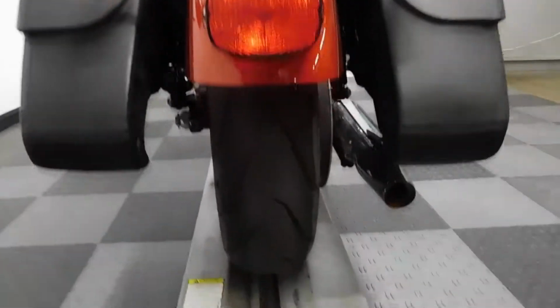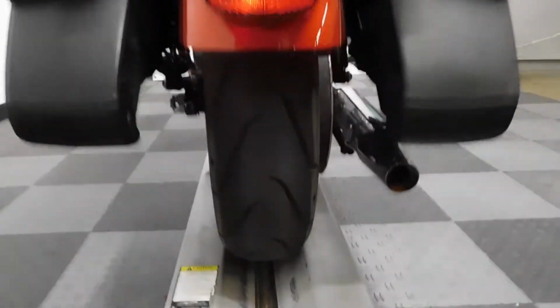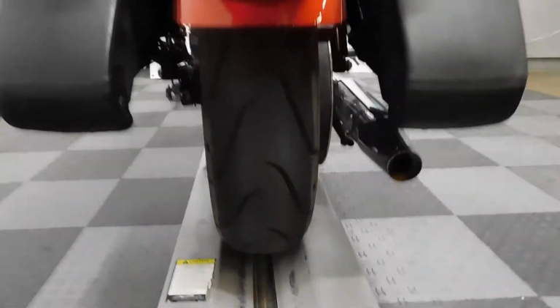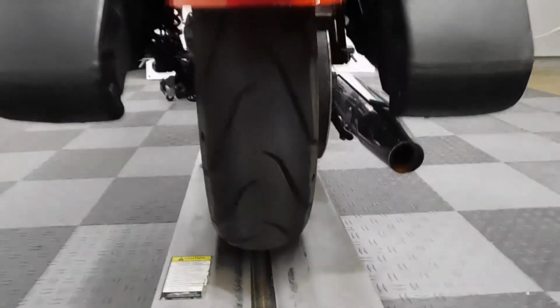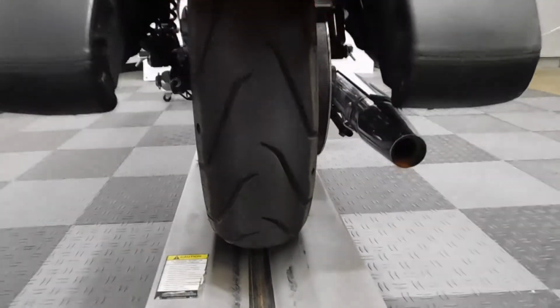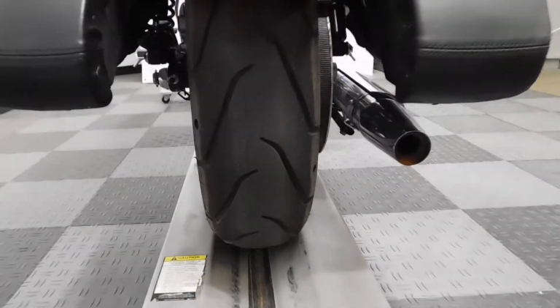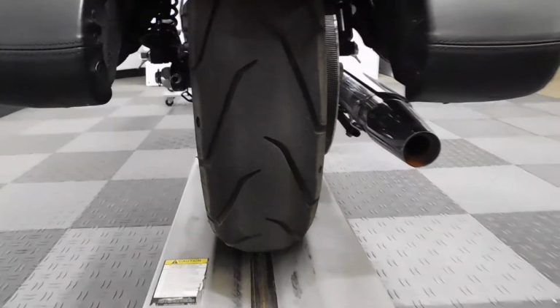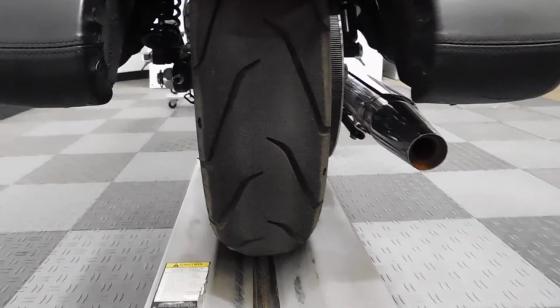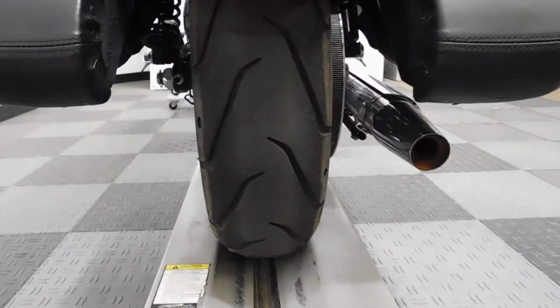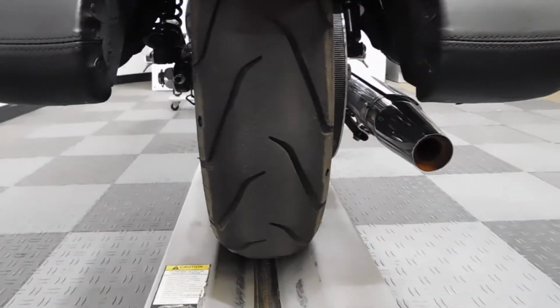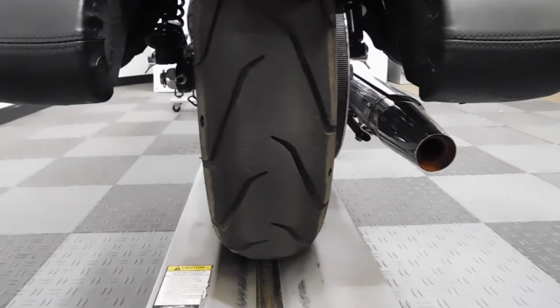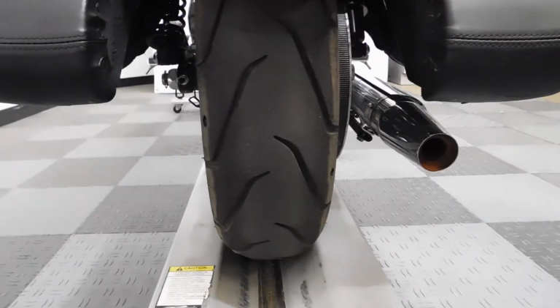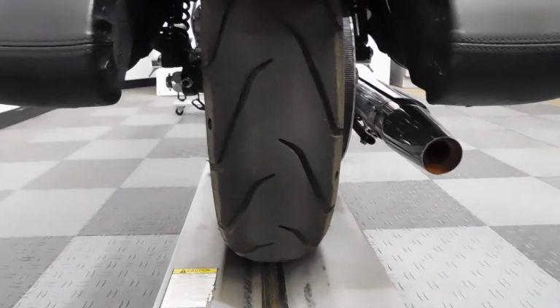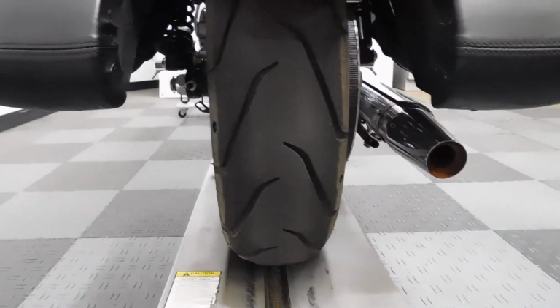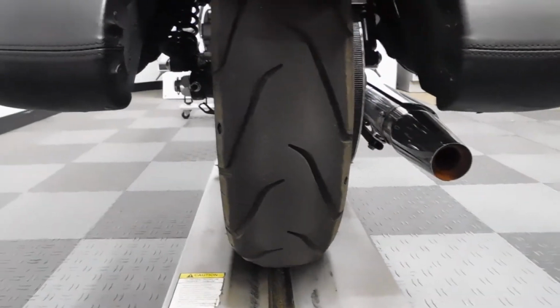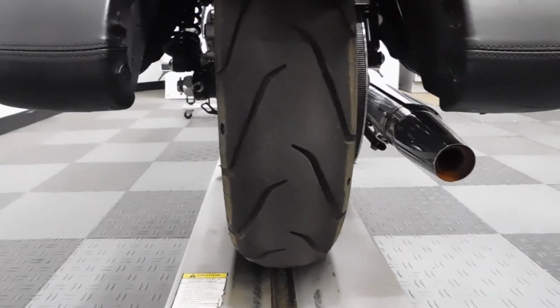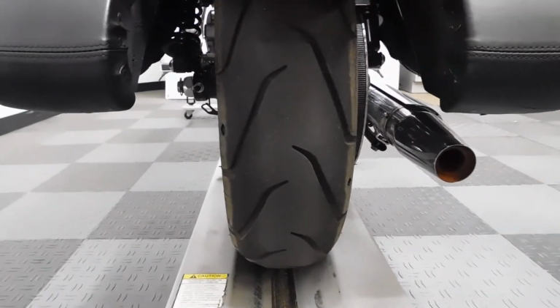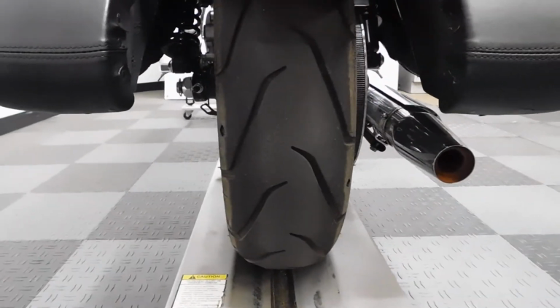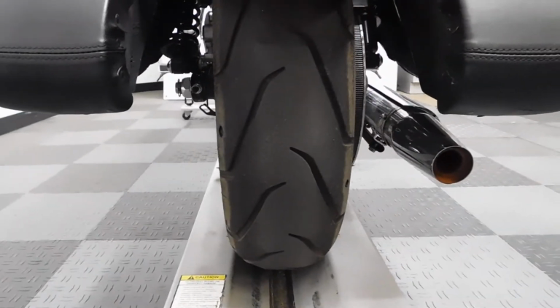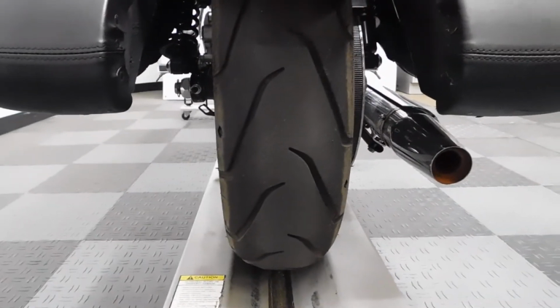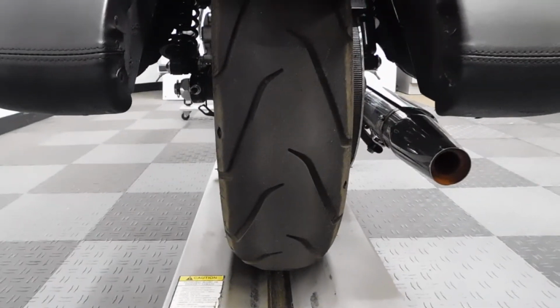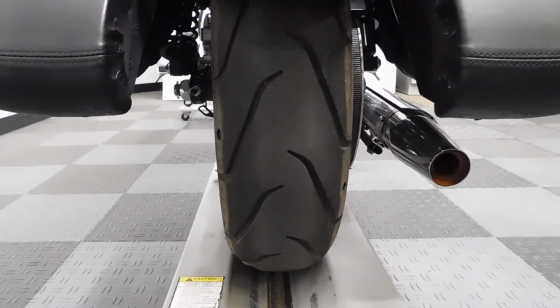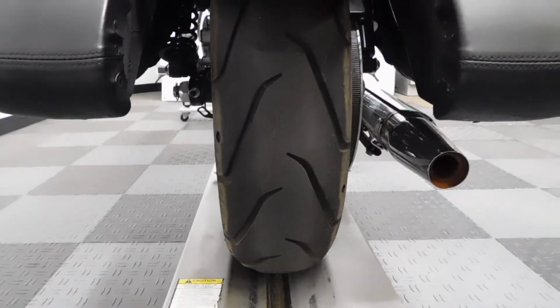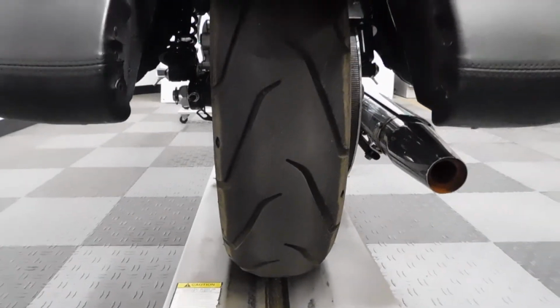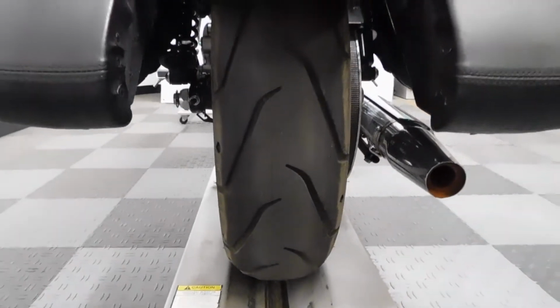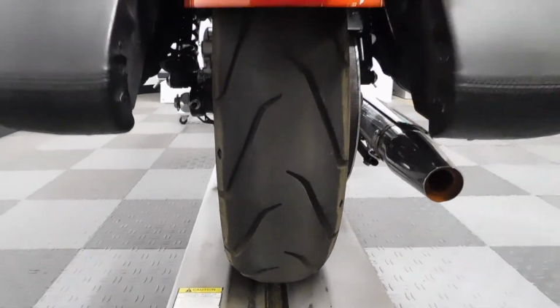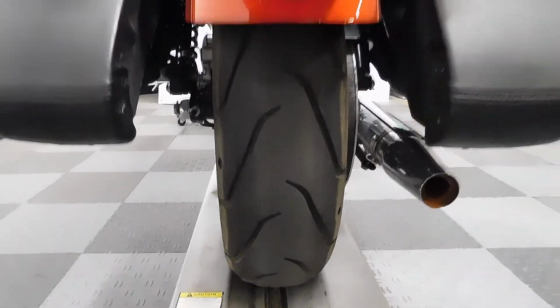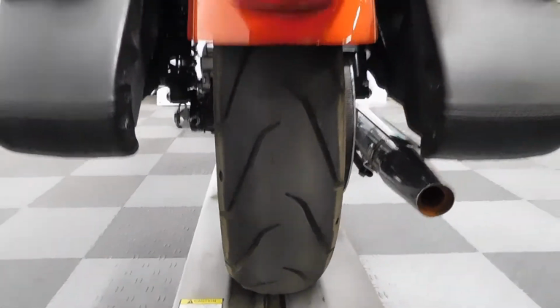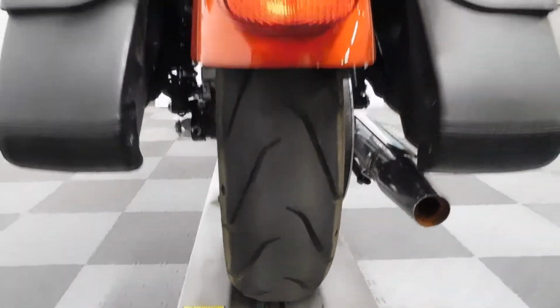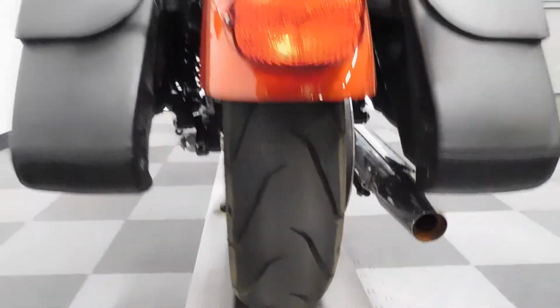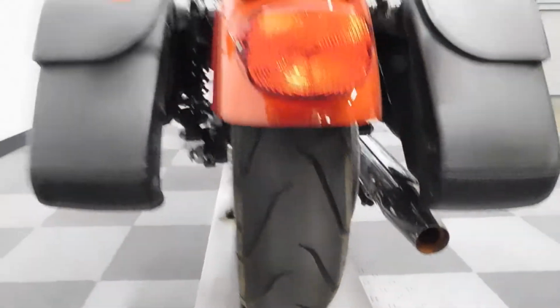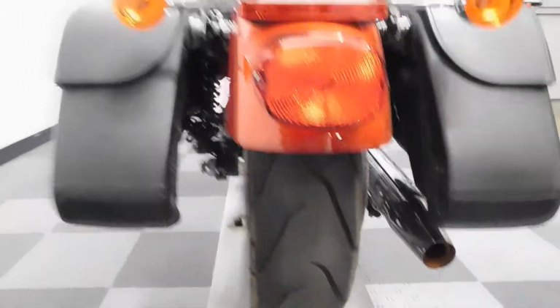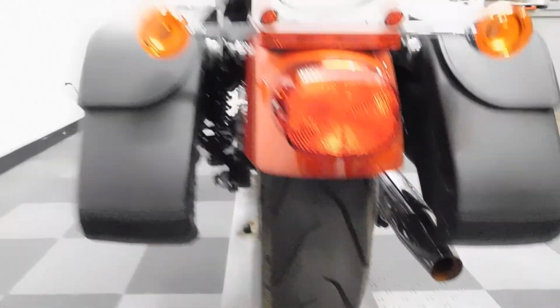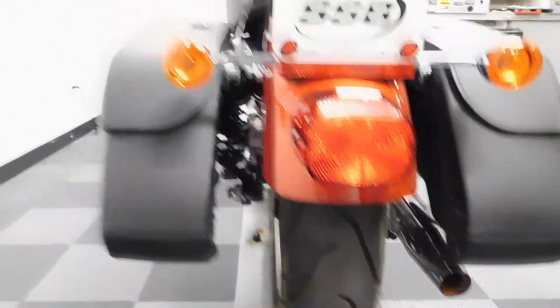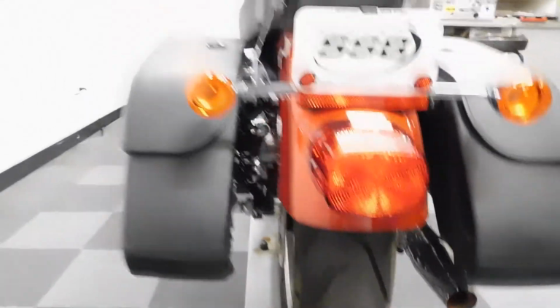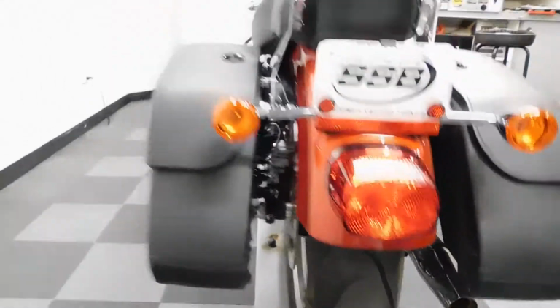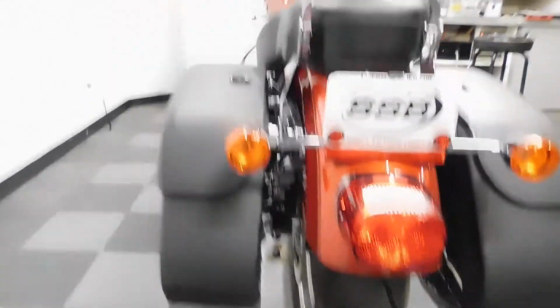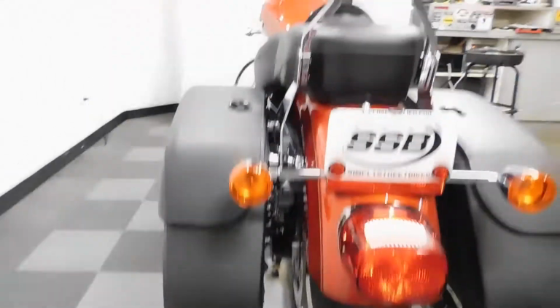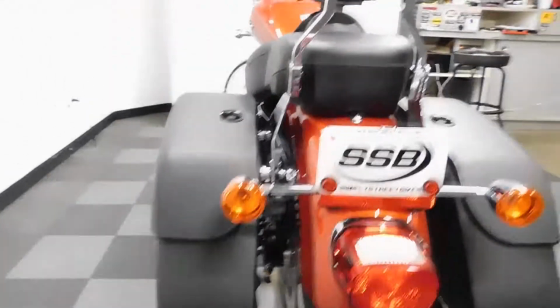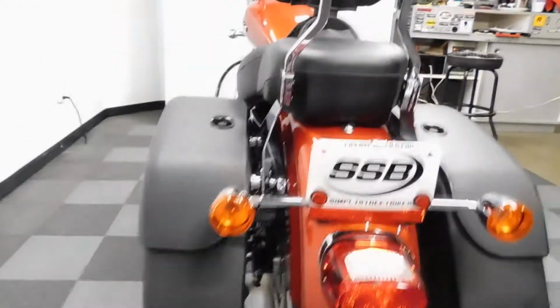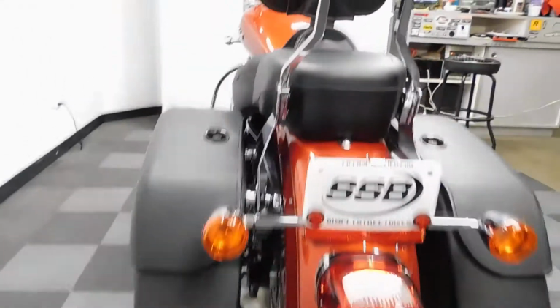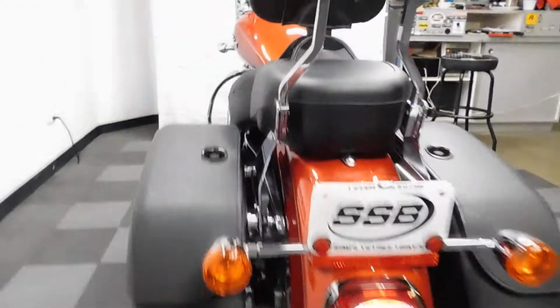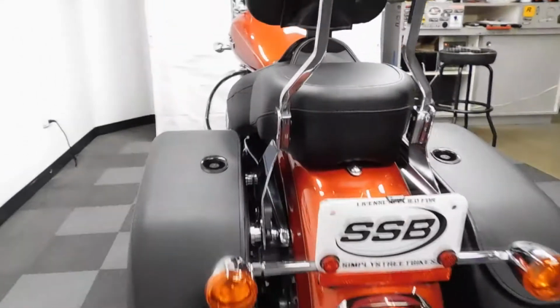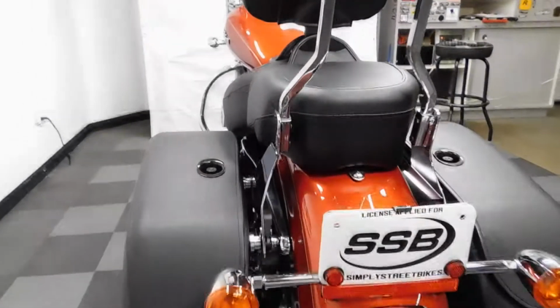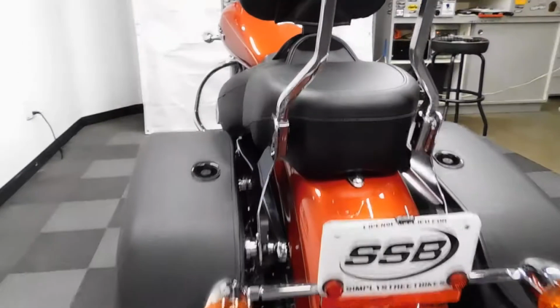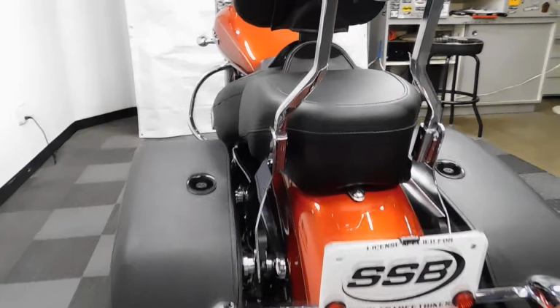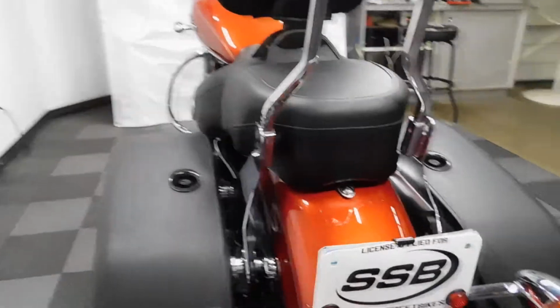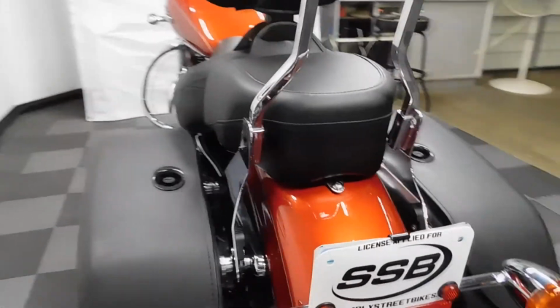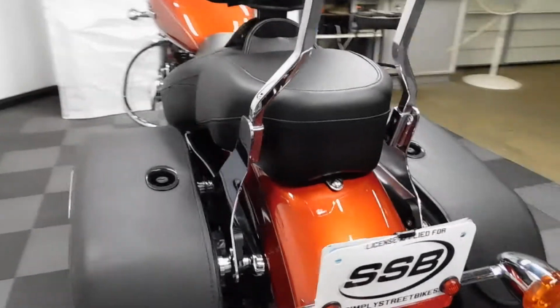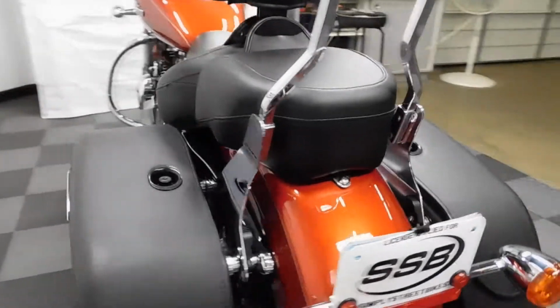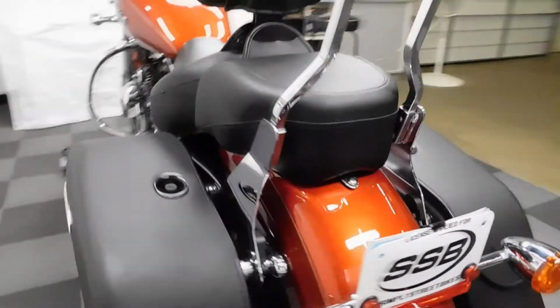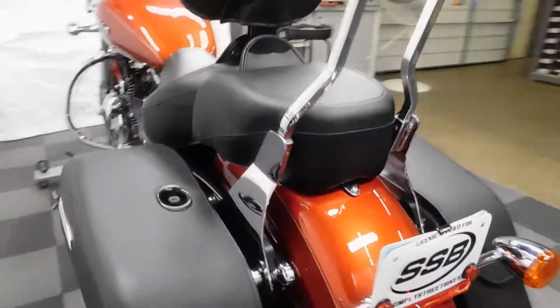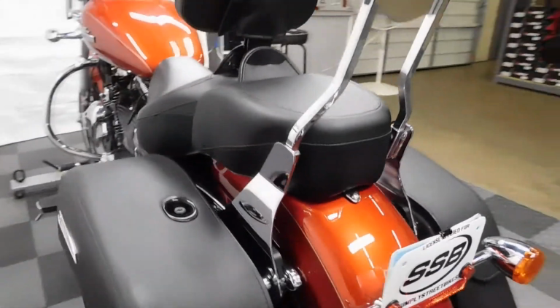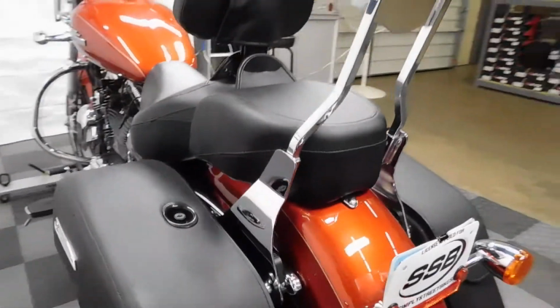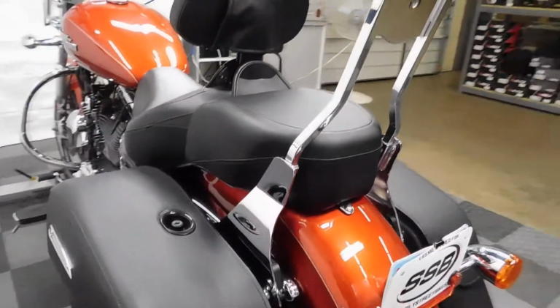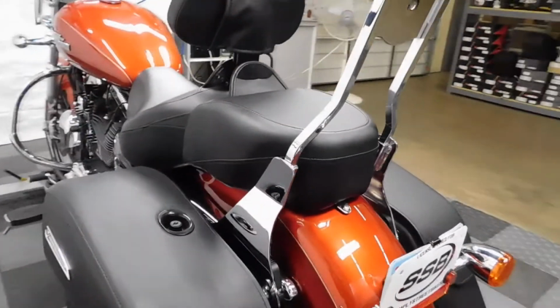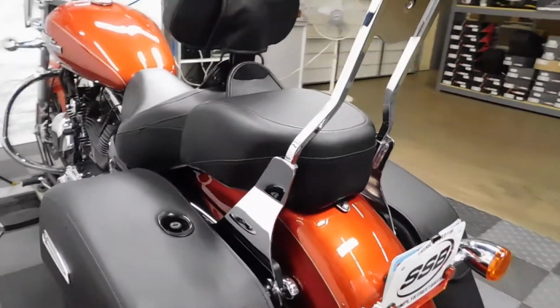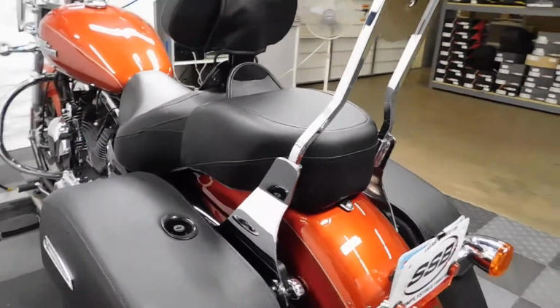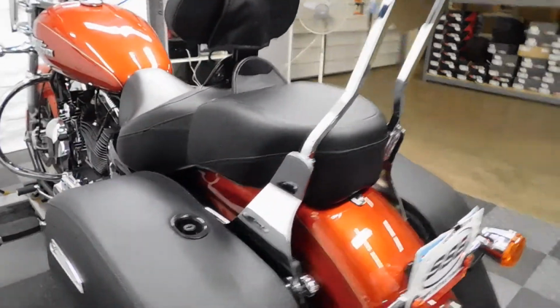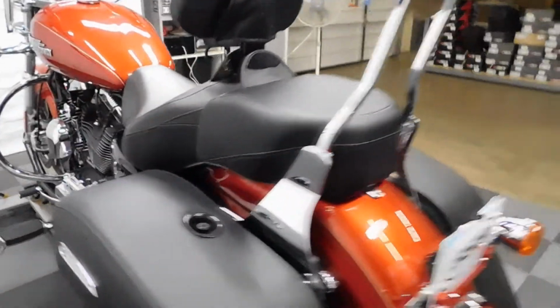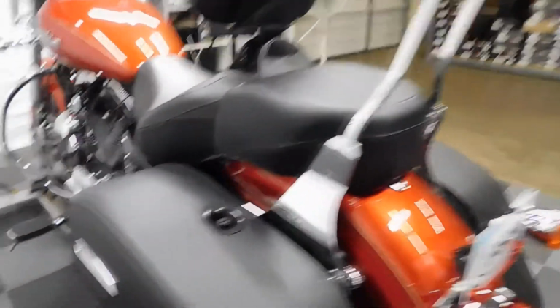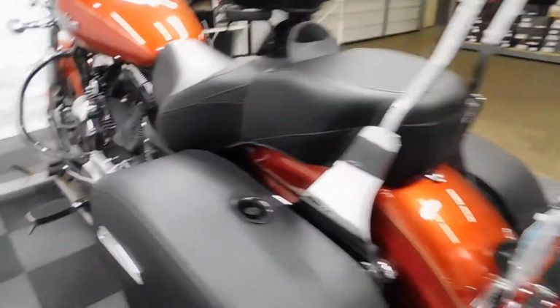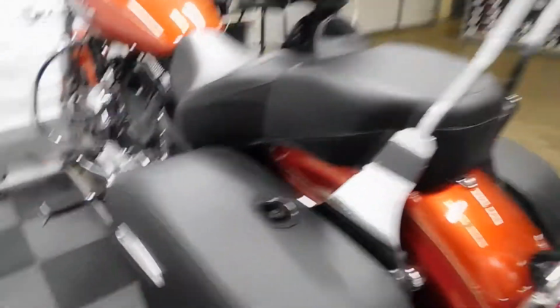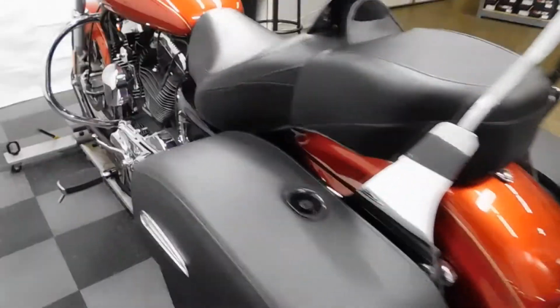The rear tire is still in good shape — plenty of miles left on that. And the sissy bar is a quick release too.